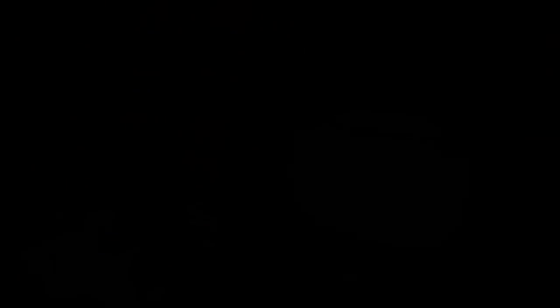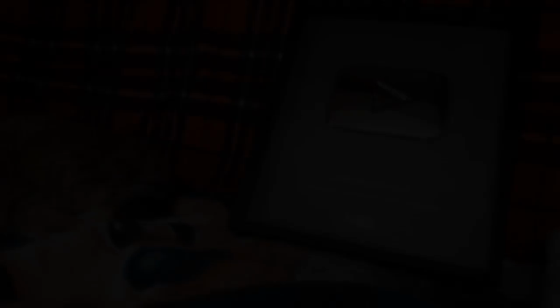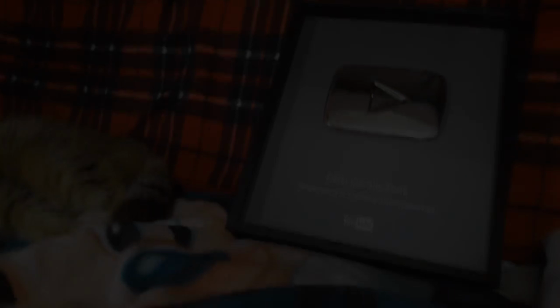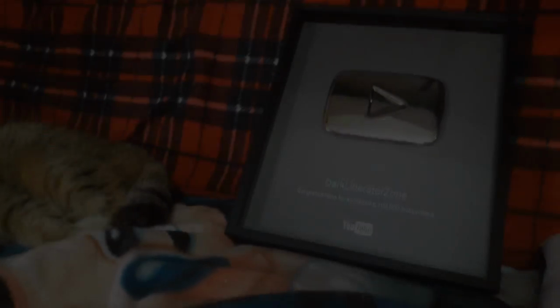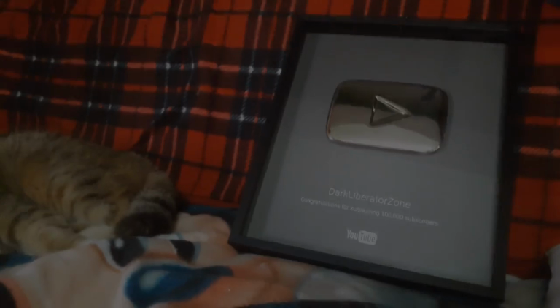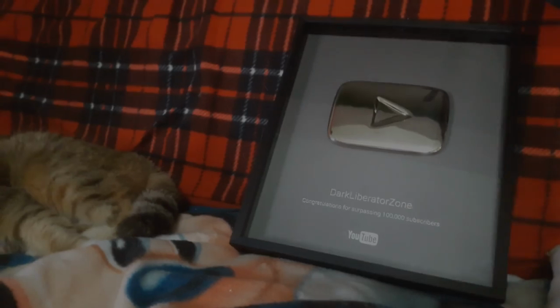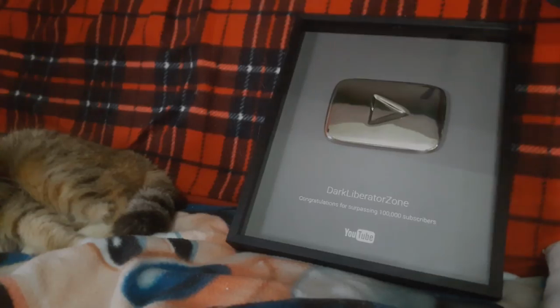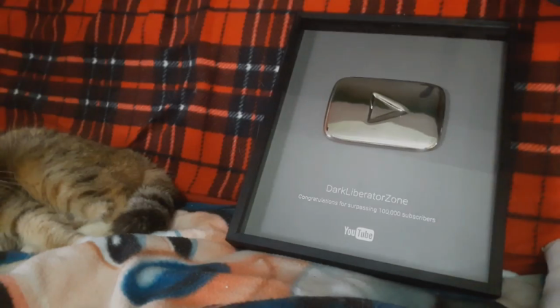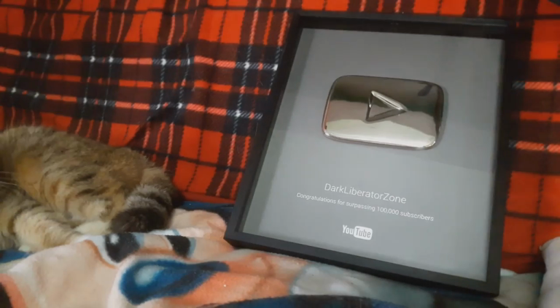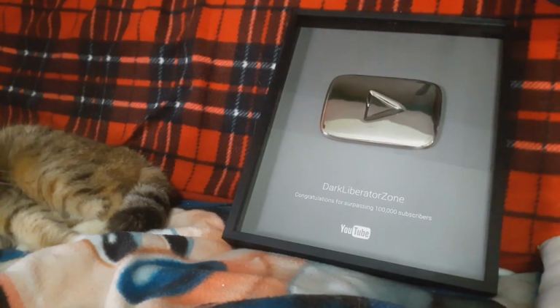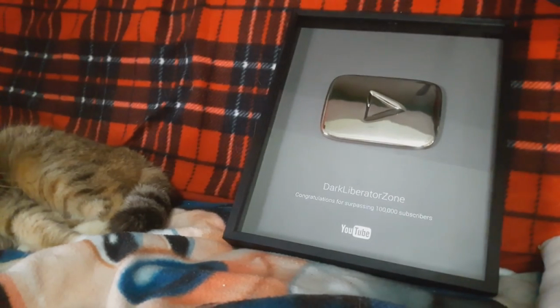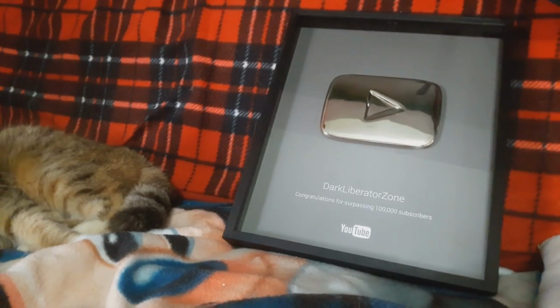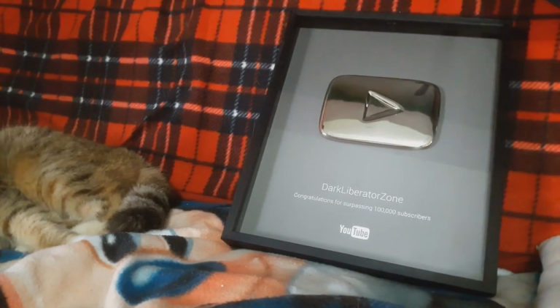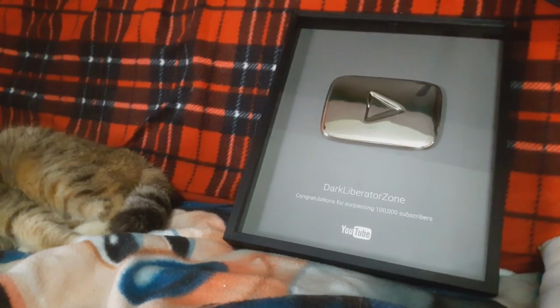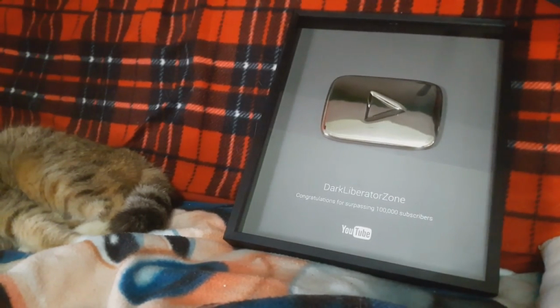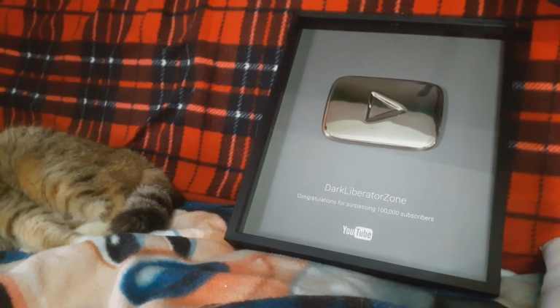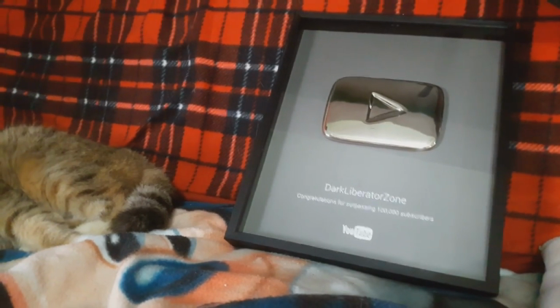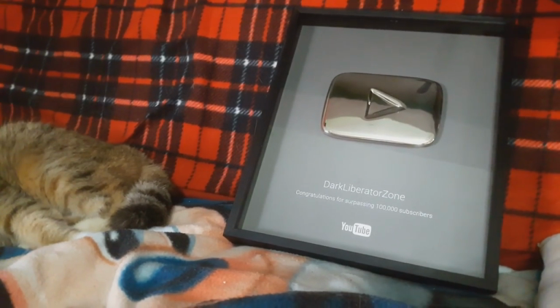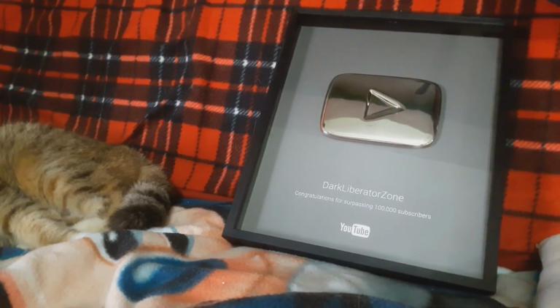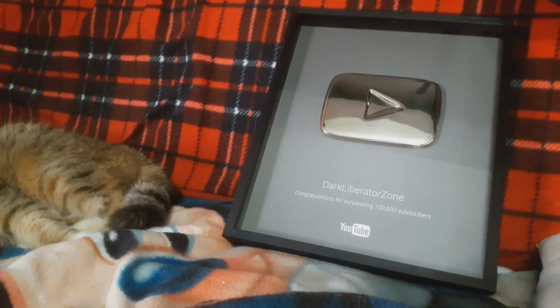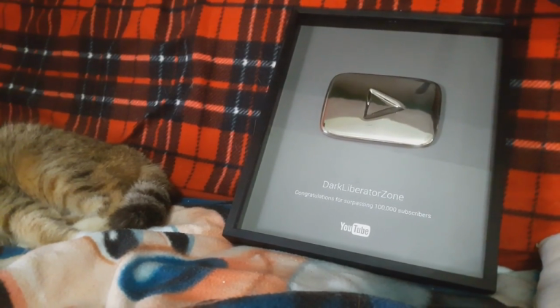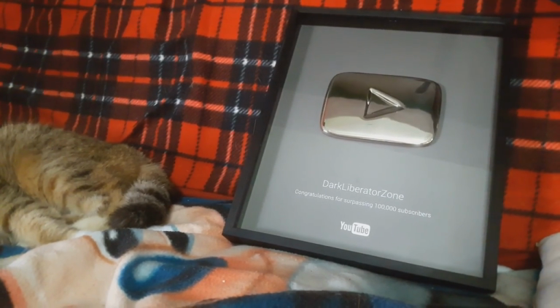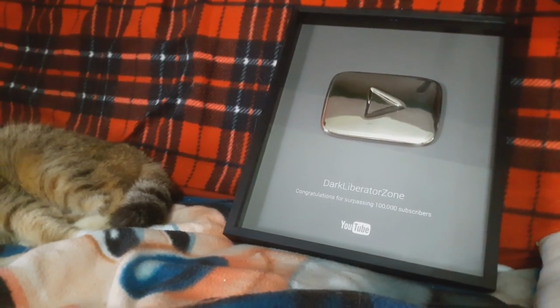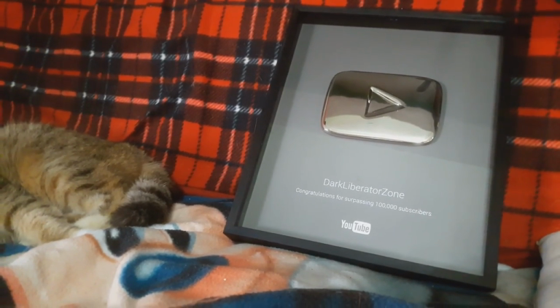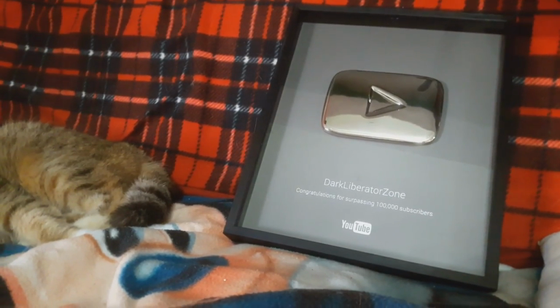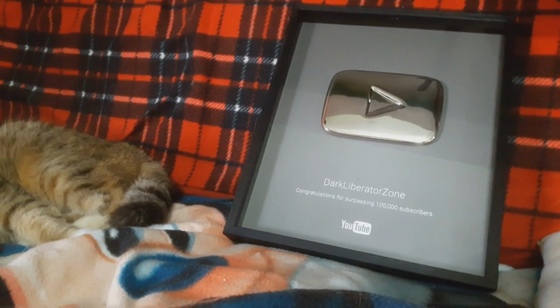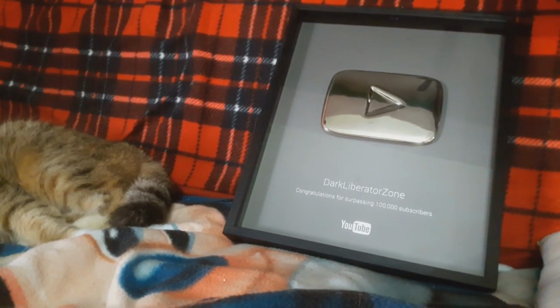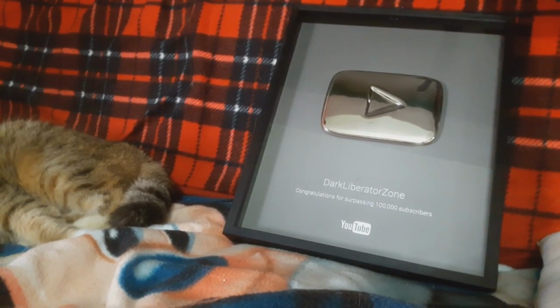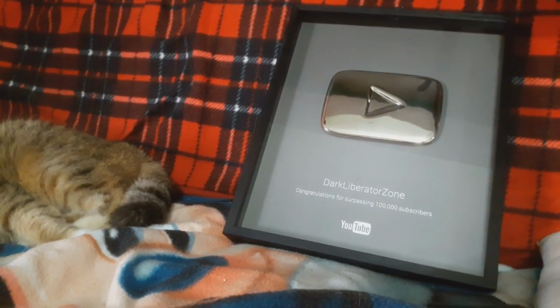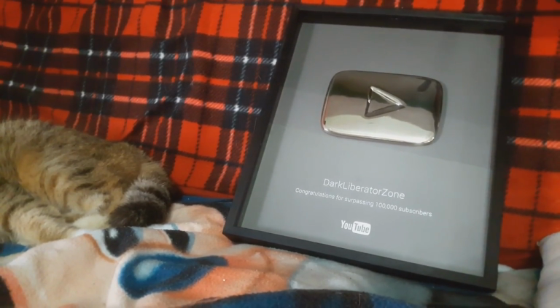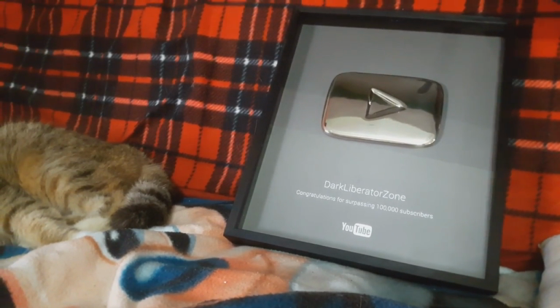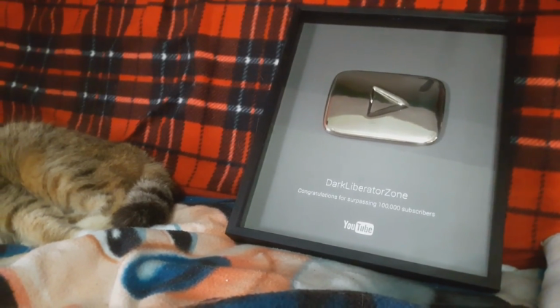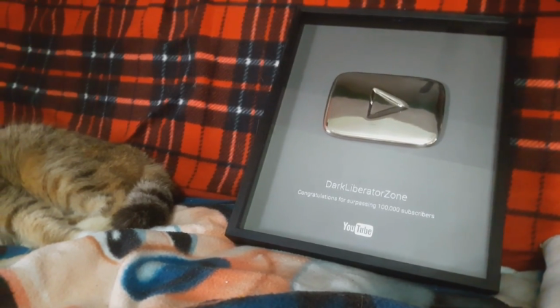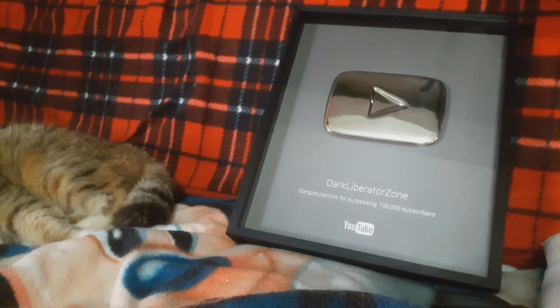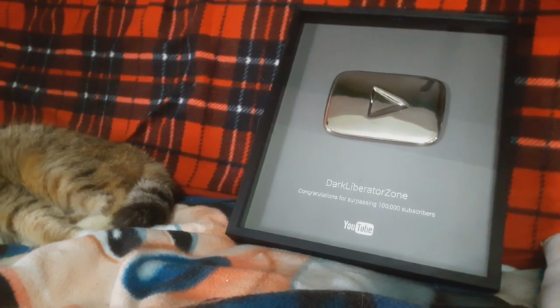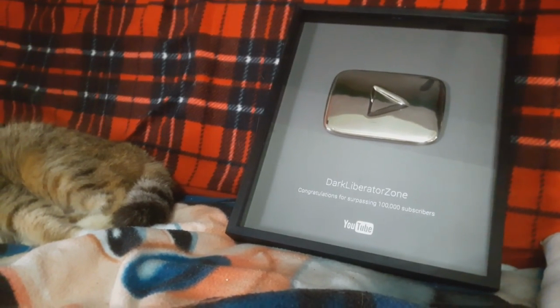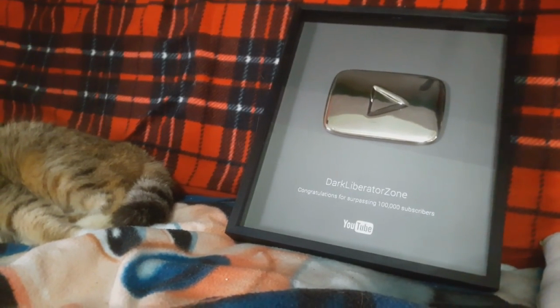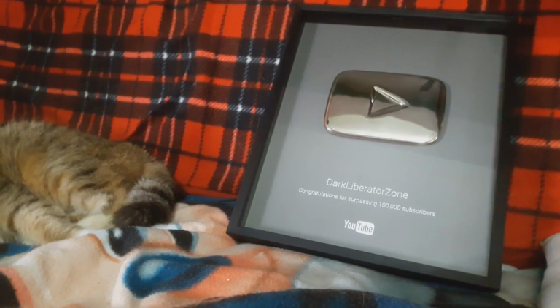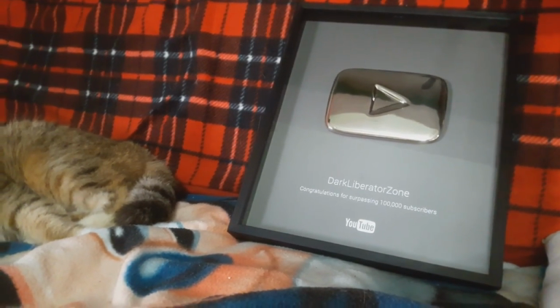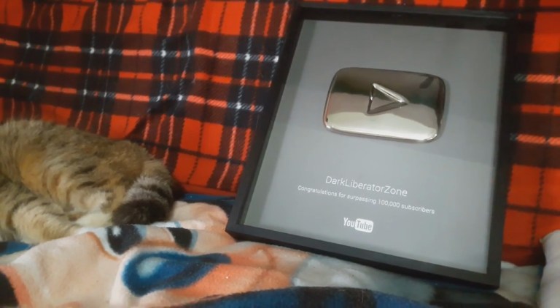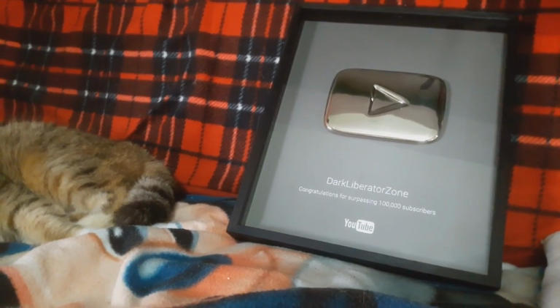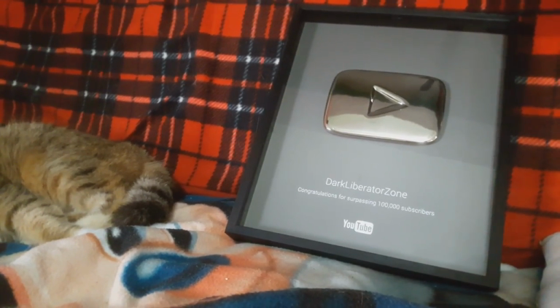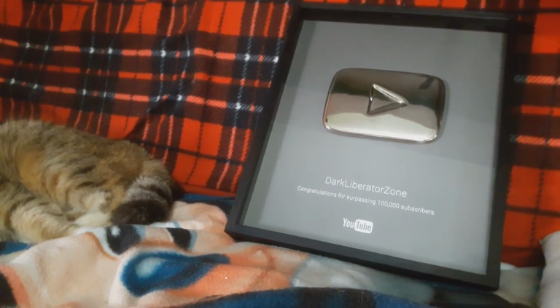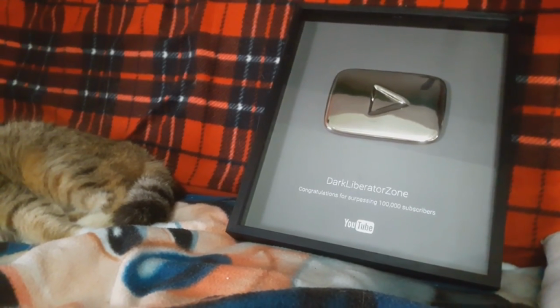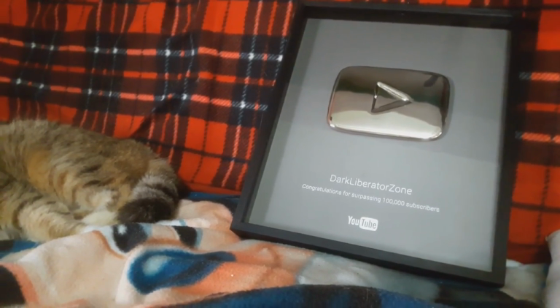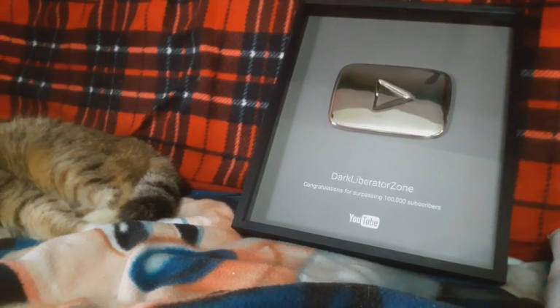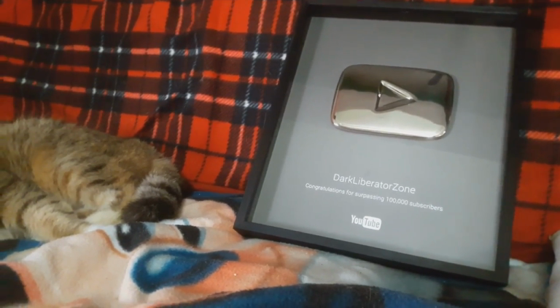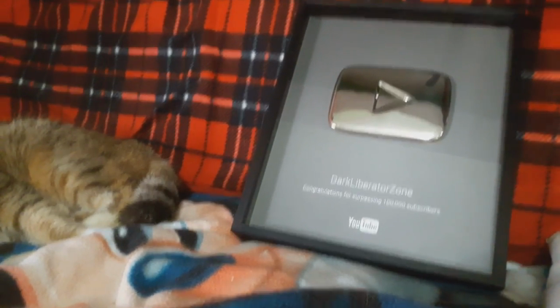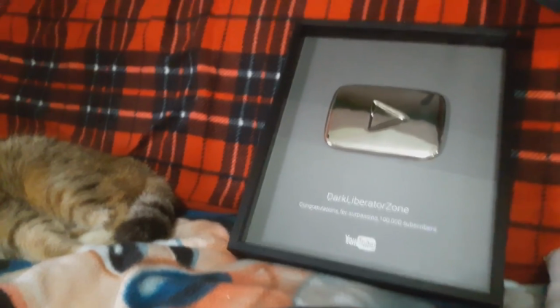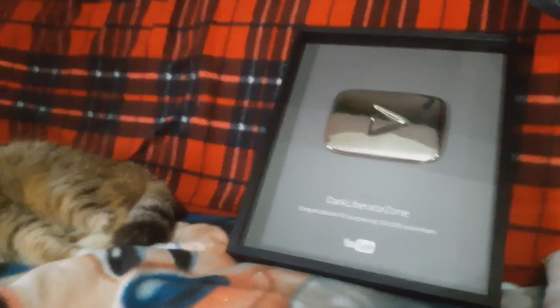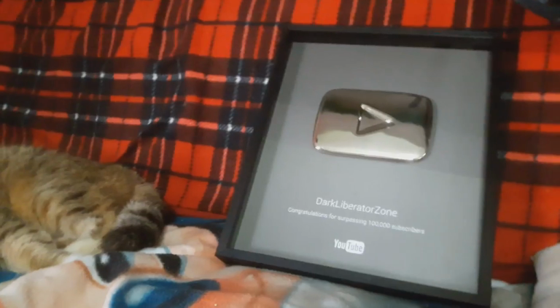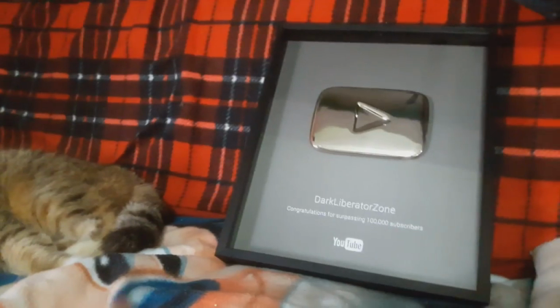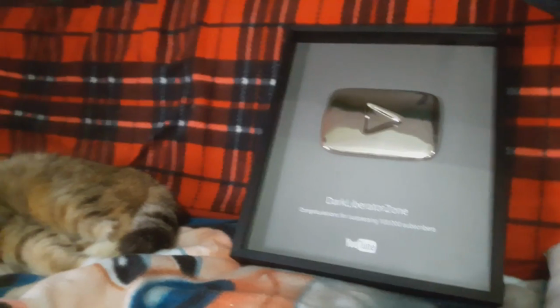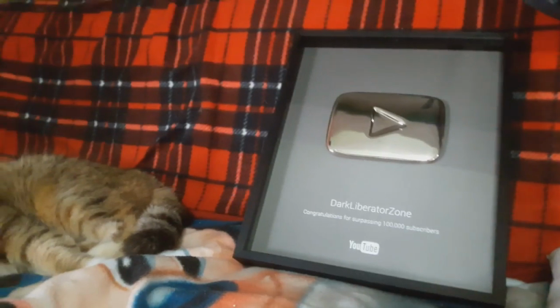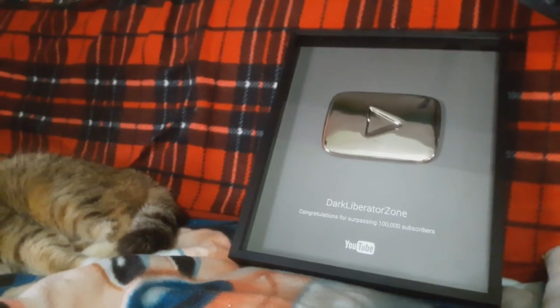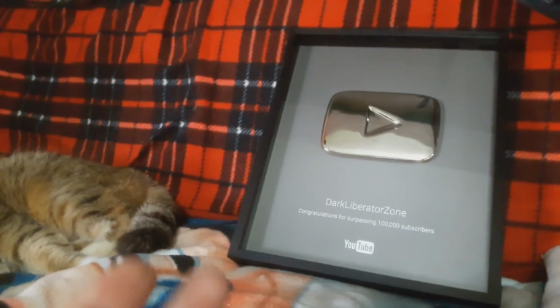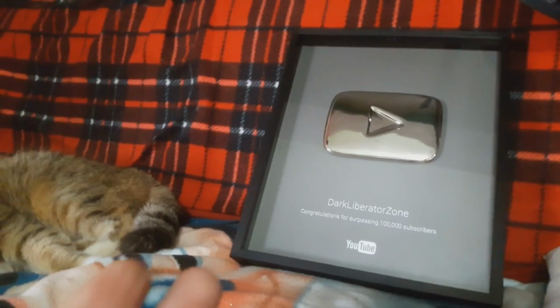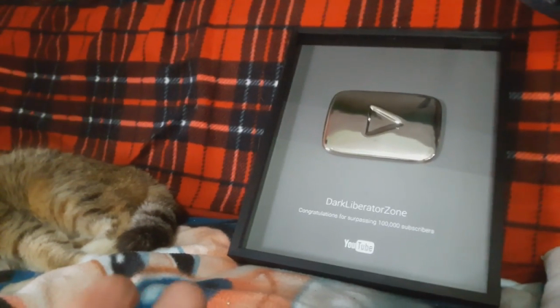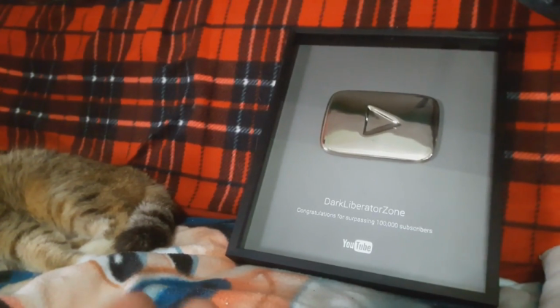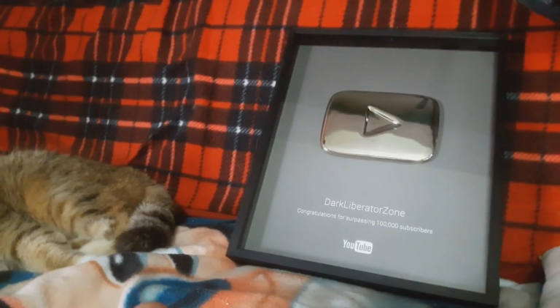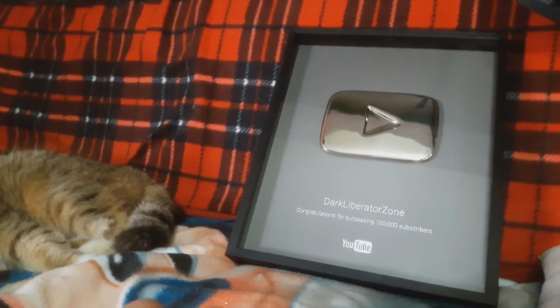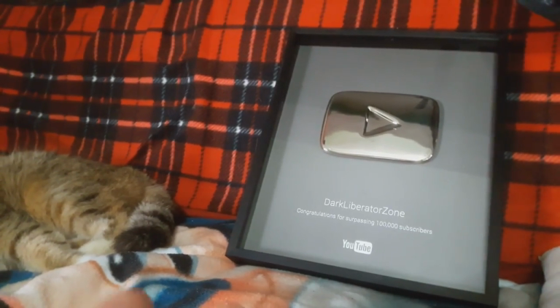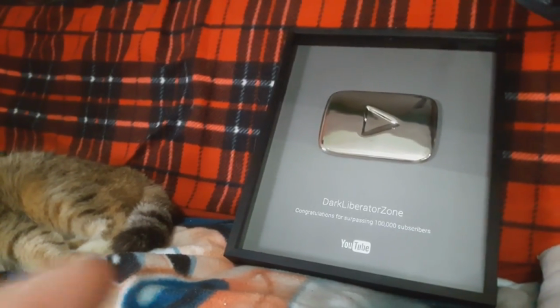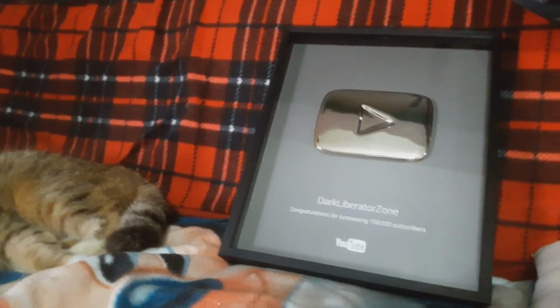Hey guys, this is DarkLiberator and today I wanted to show off my gaming setup and other stuff like my YouTube plaque that YouTube sent me.